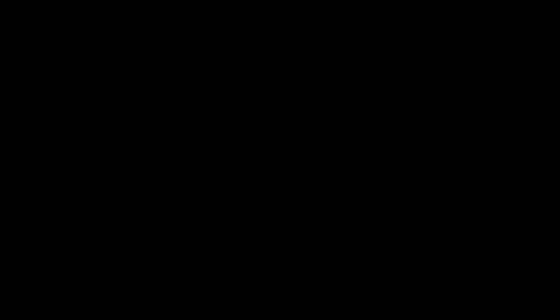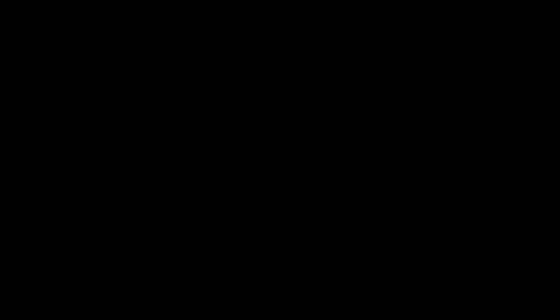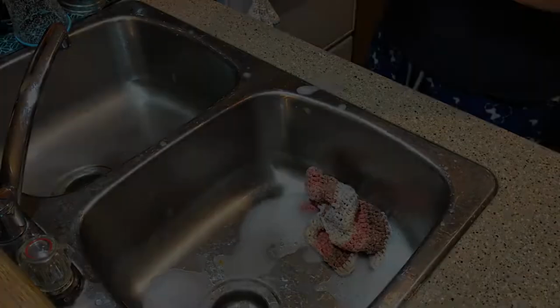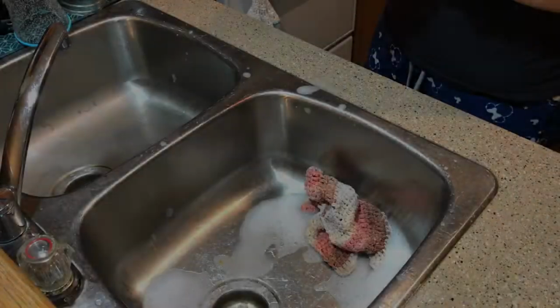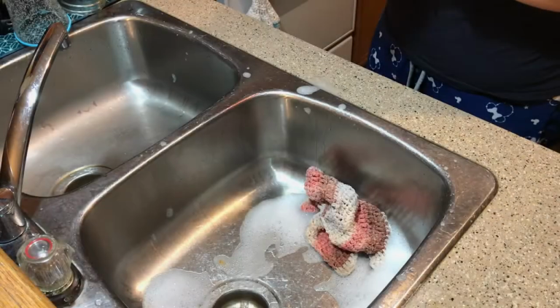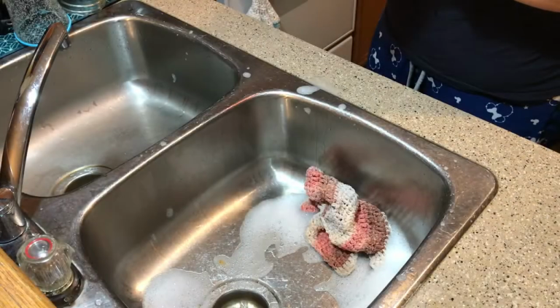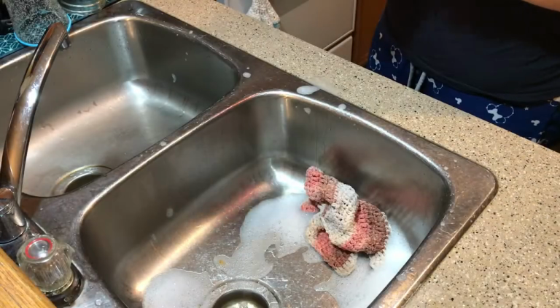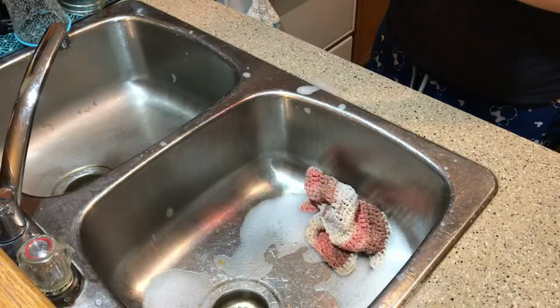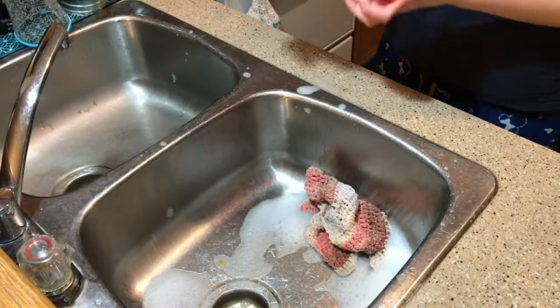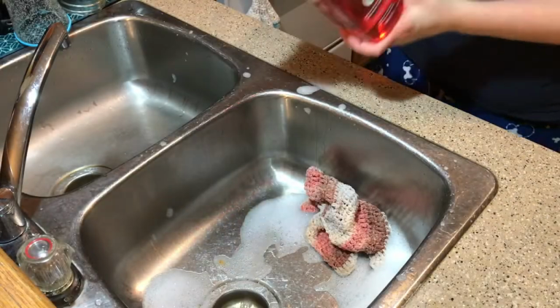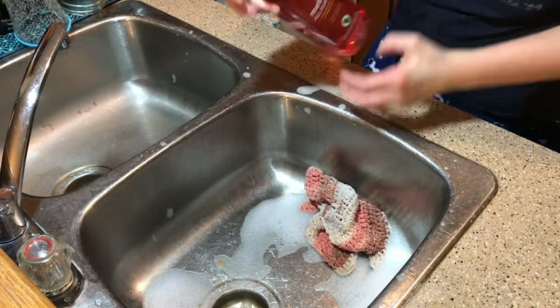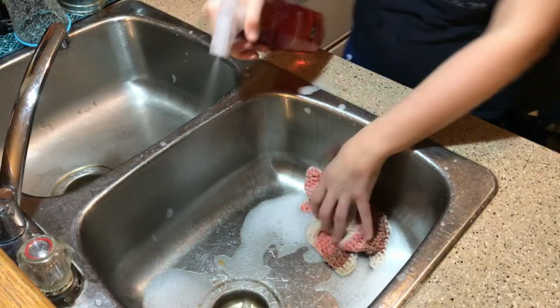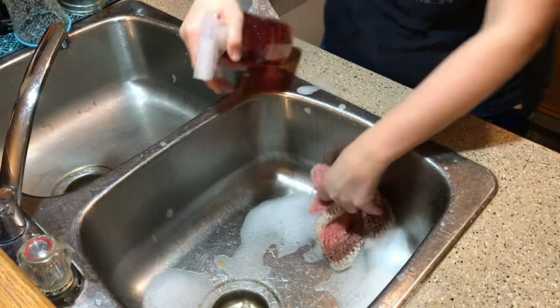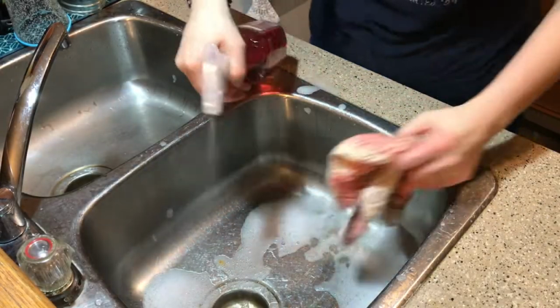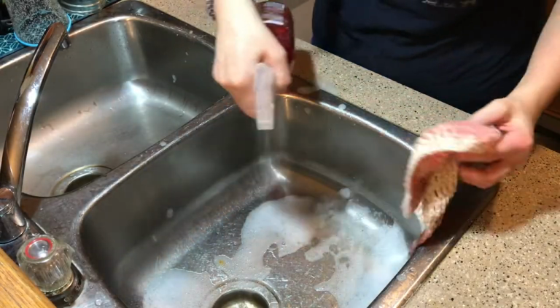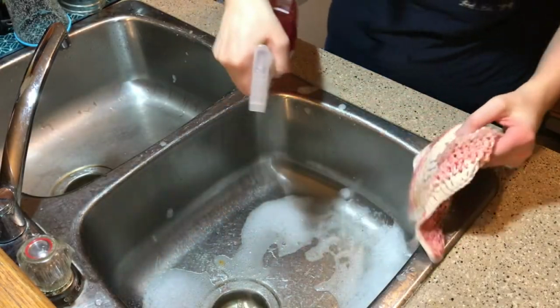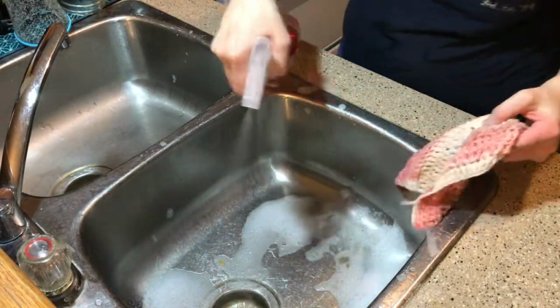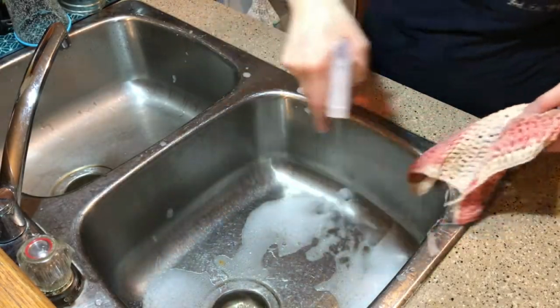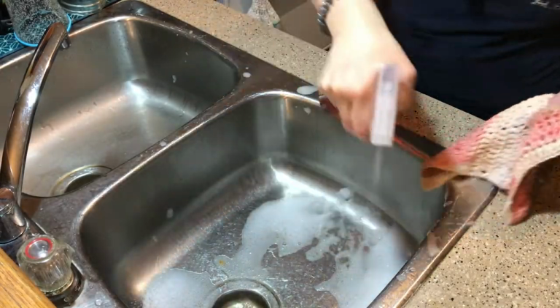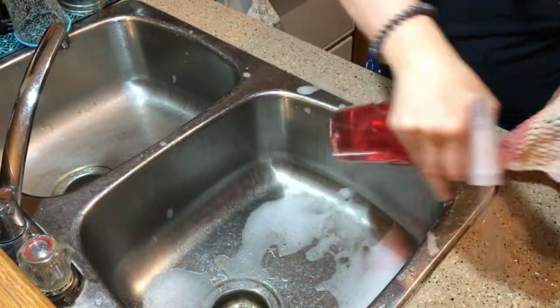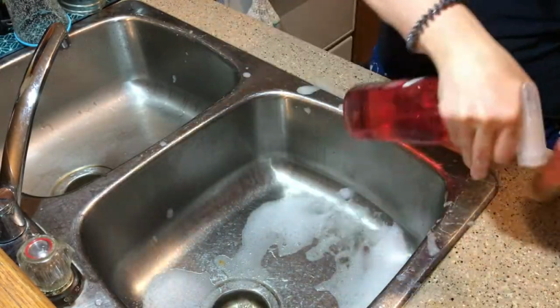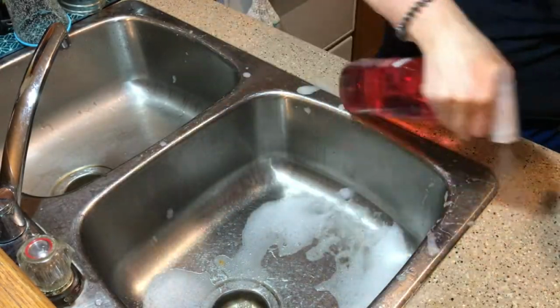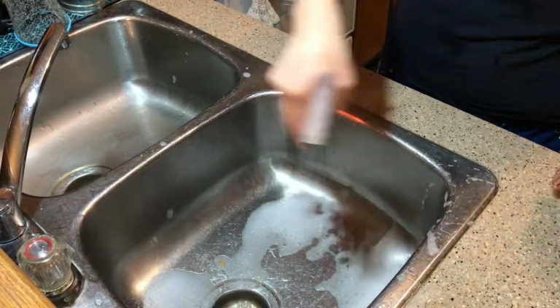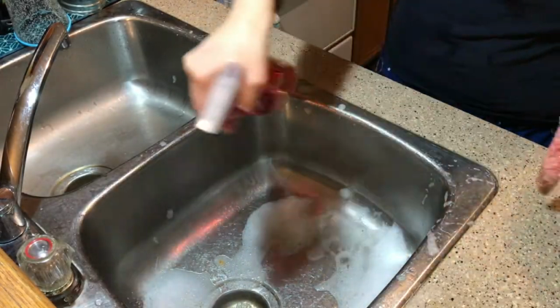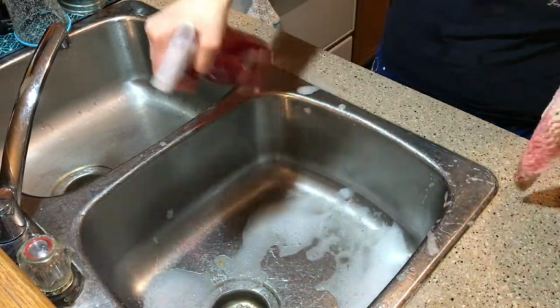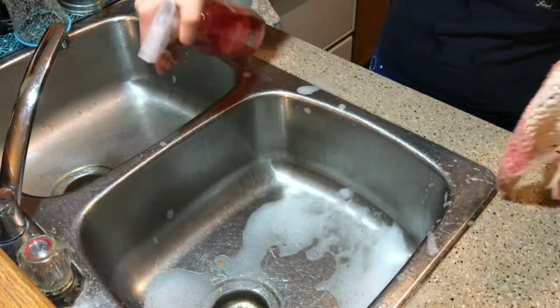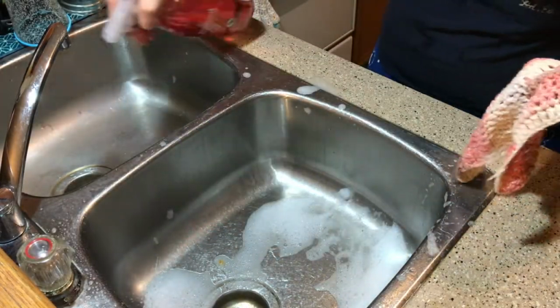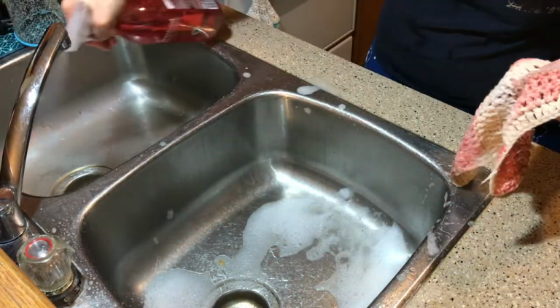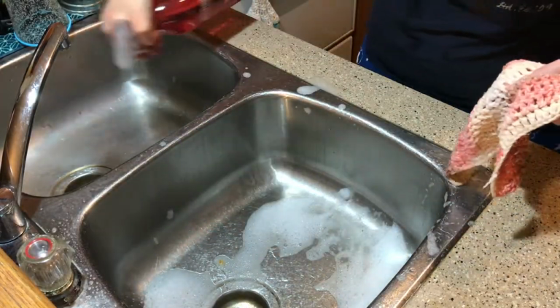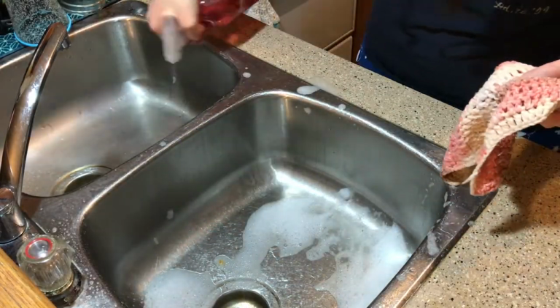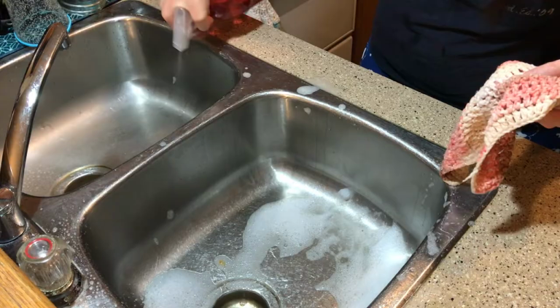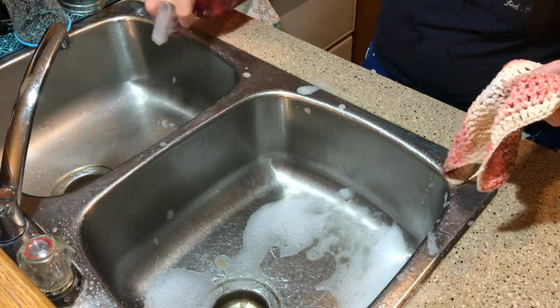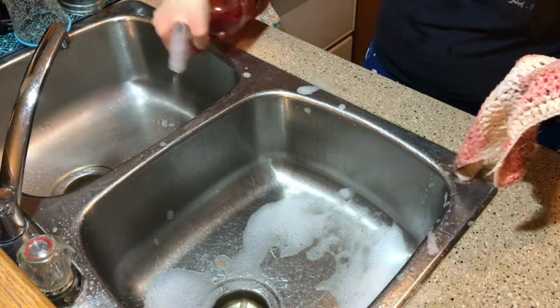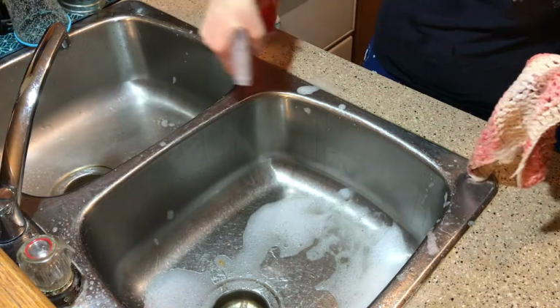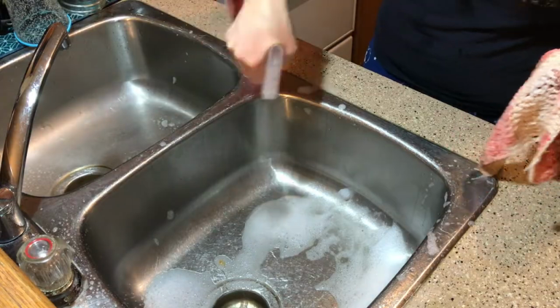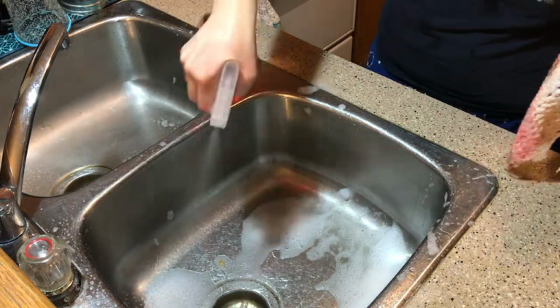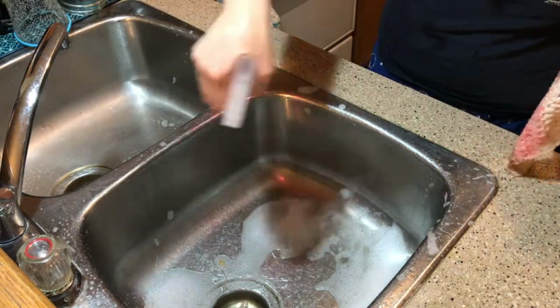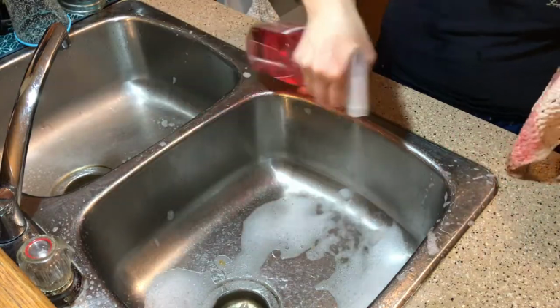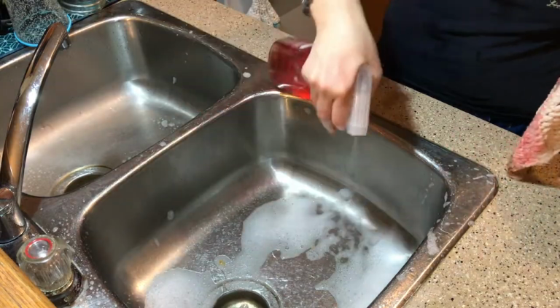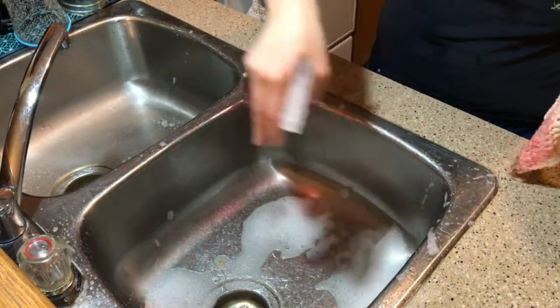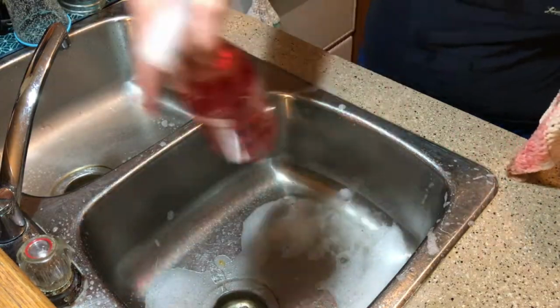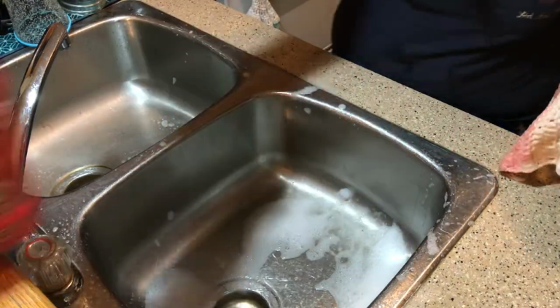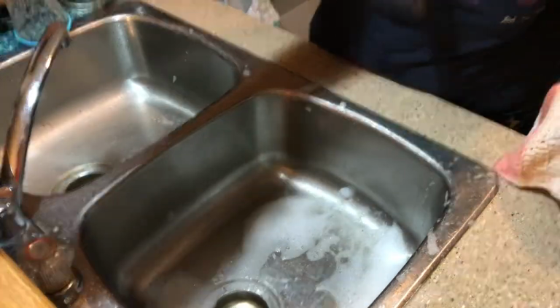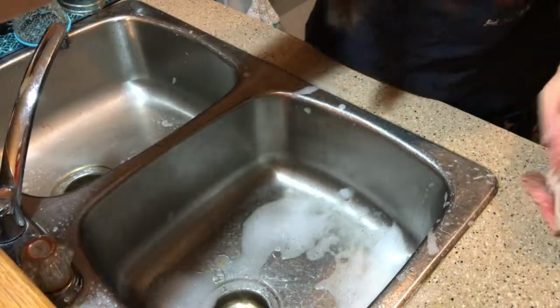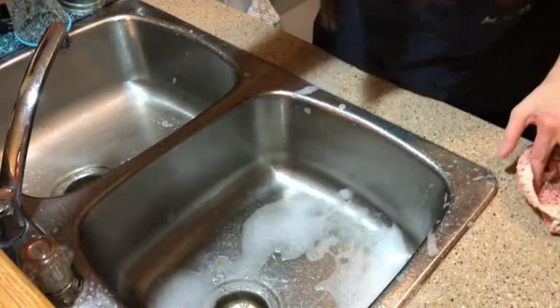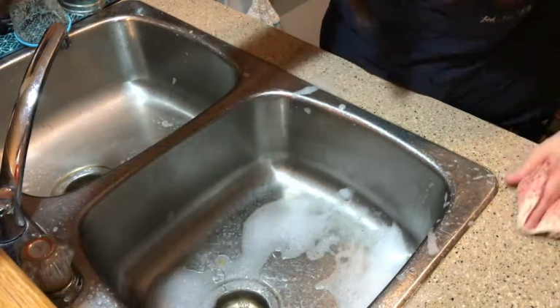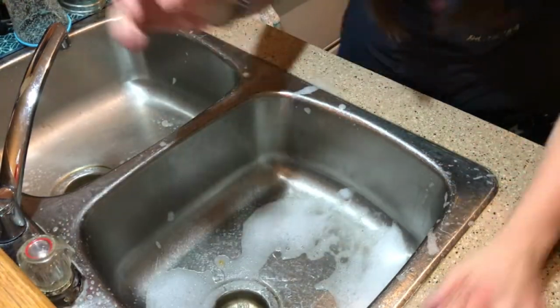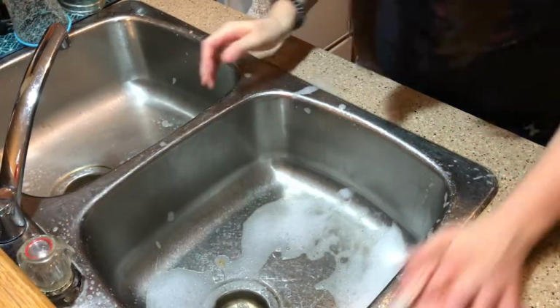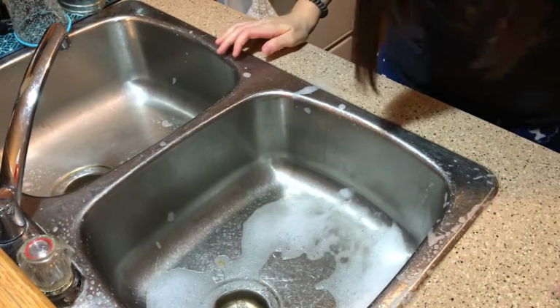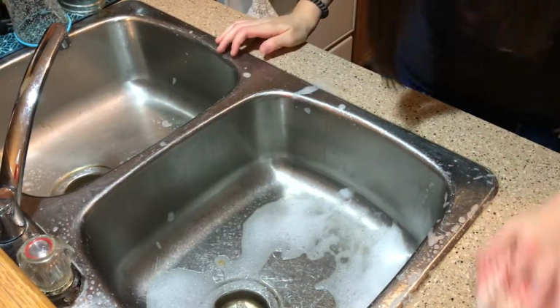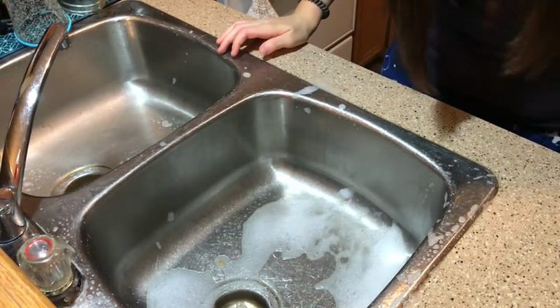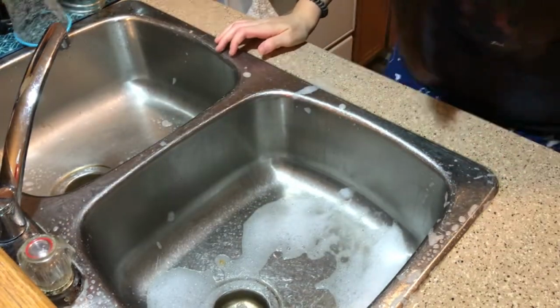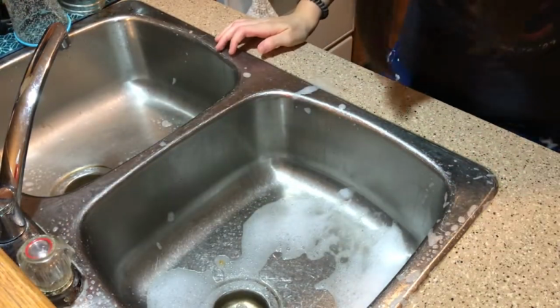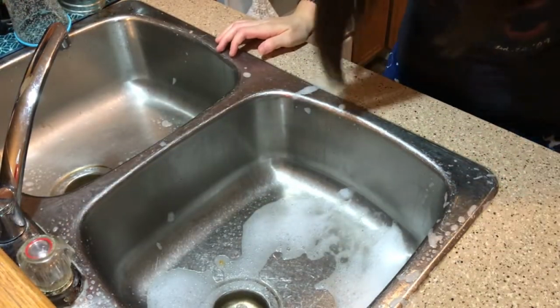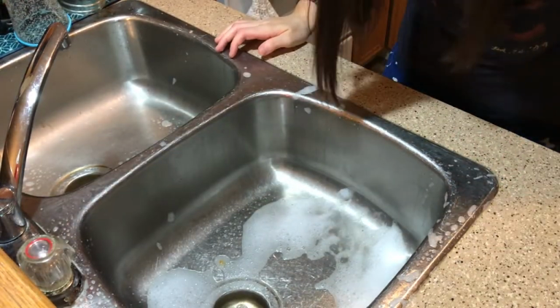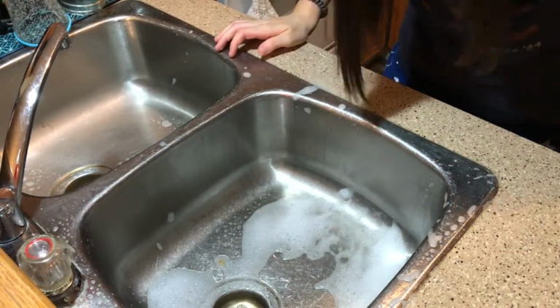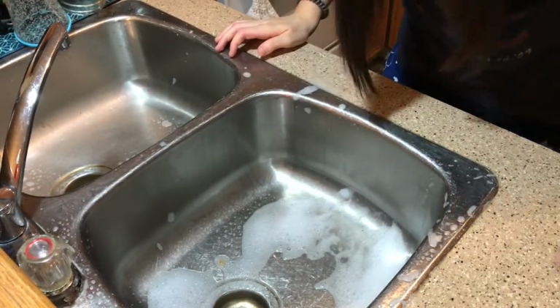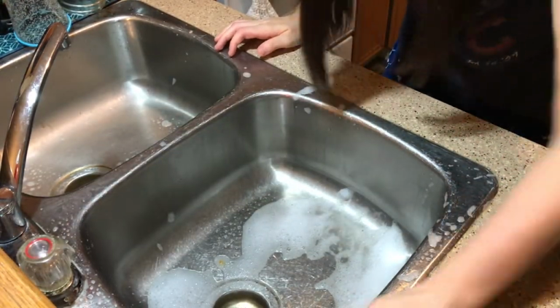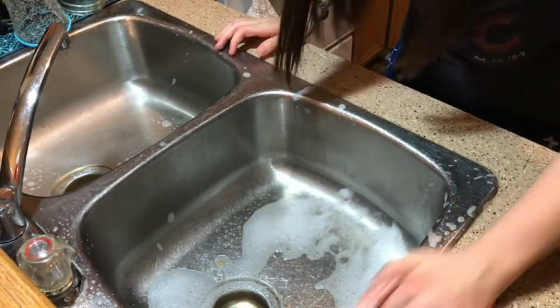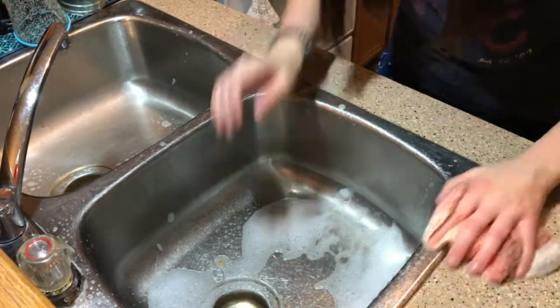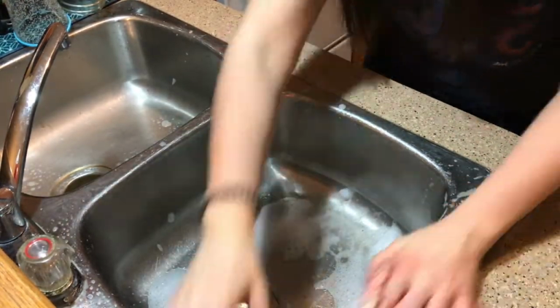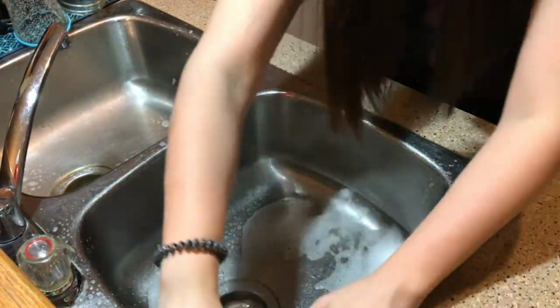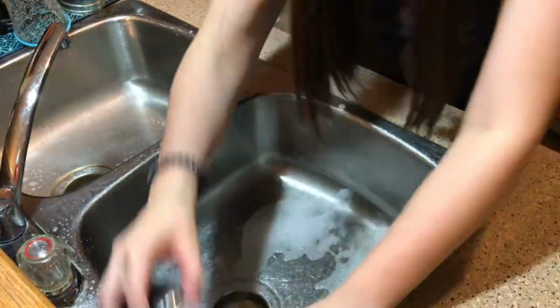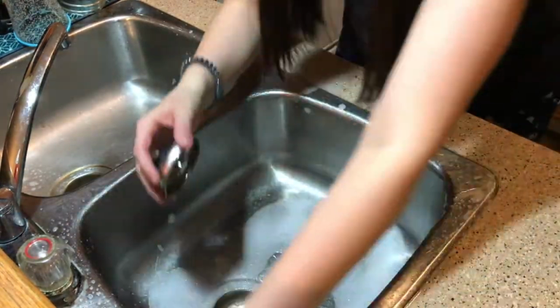Once all my dishes are done, I like to clean my sink. I'm using my Method all-purpose cleaner and just giving that a really good scrub.